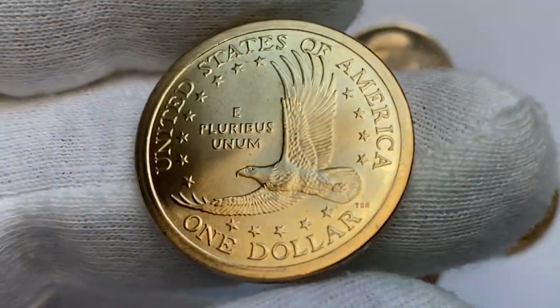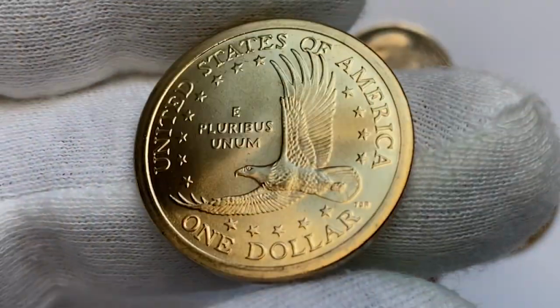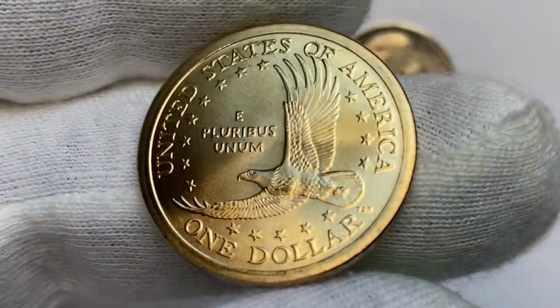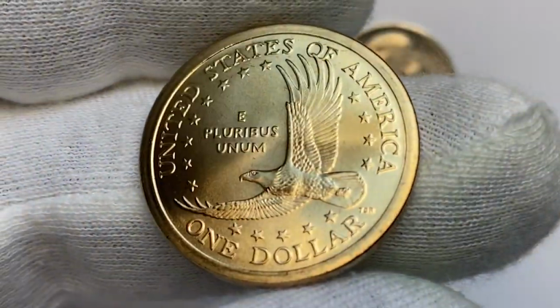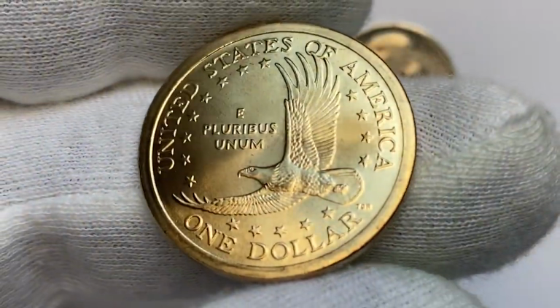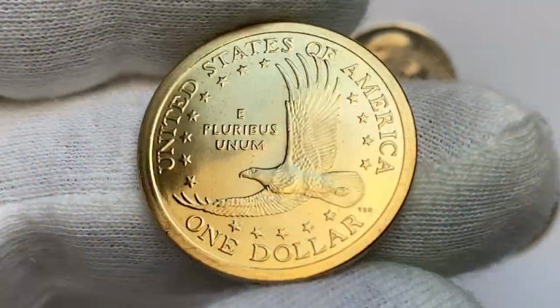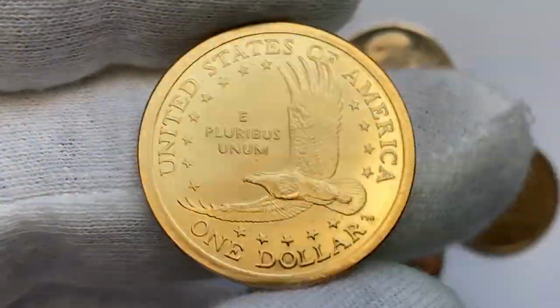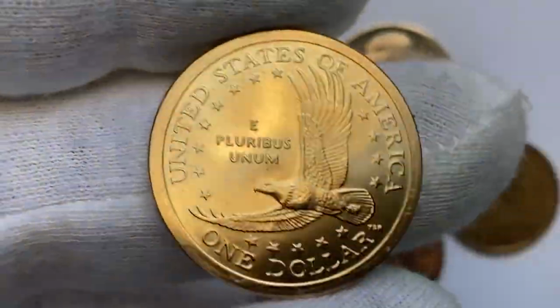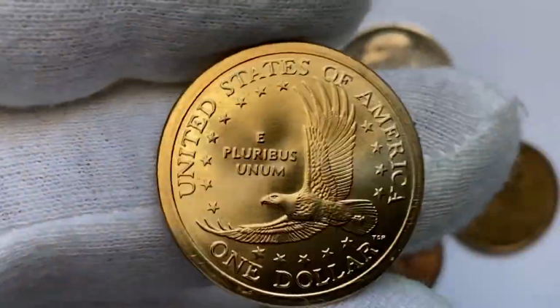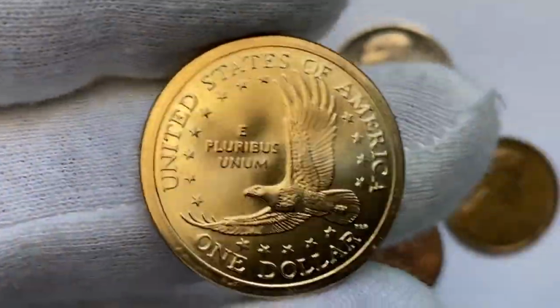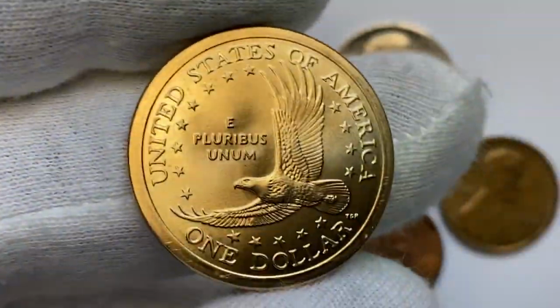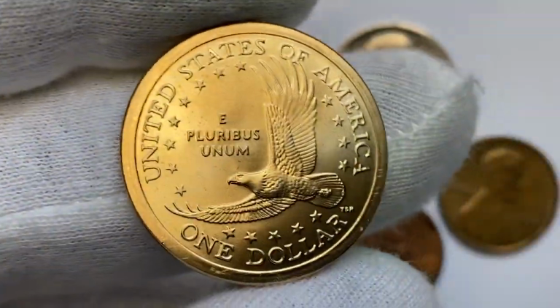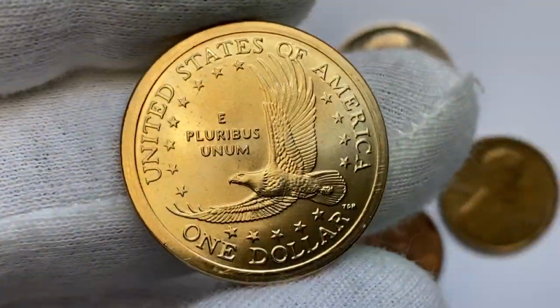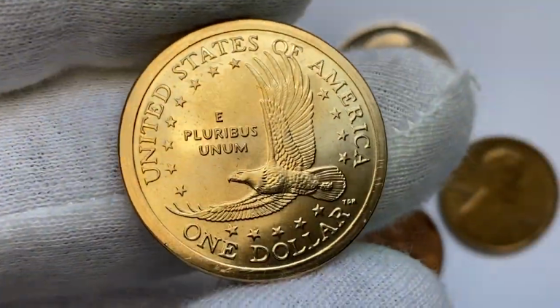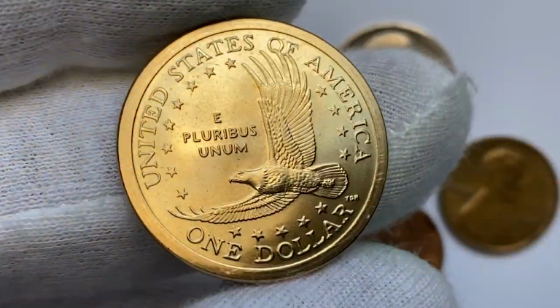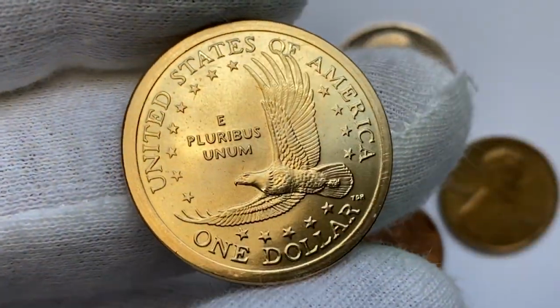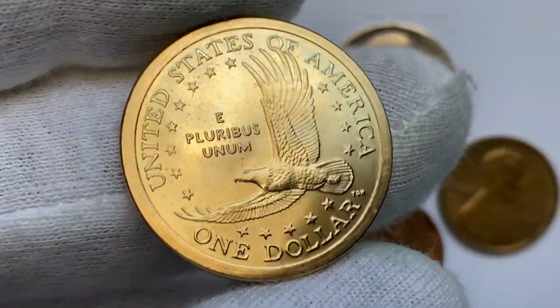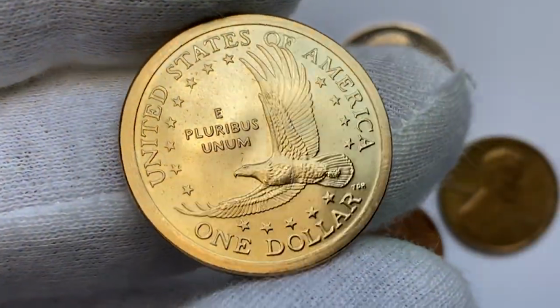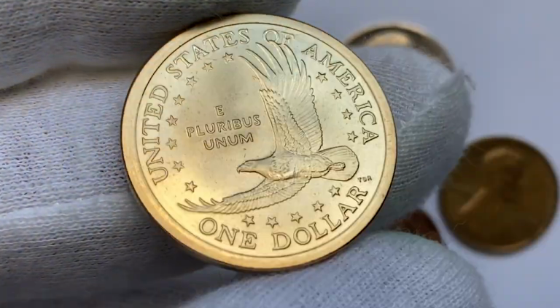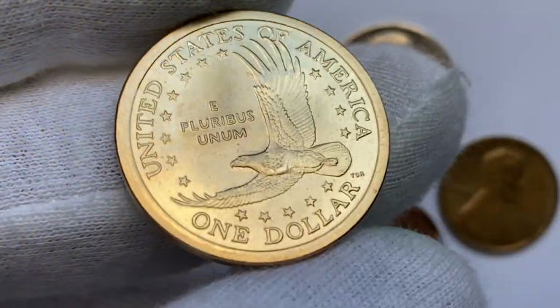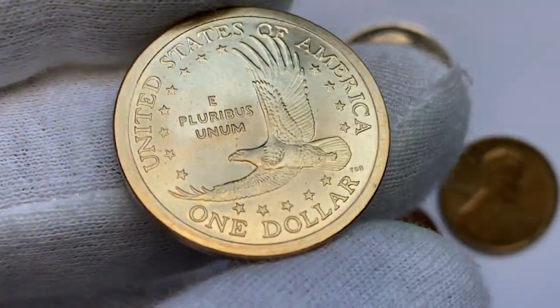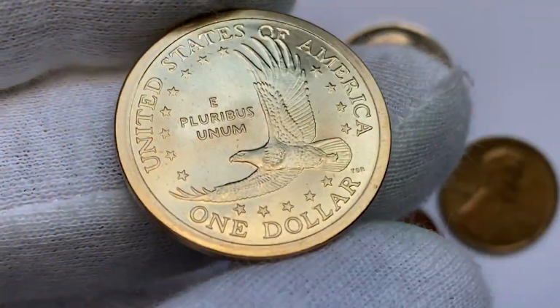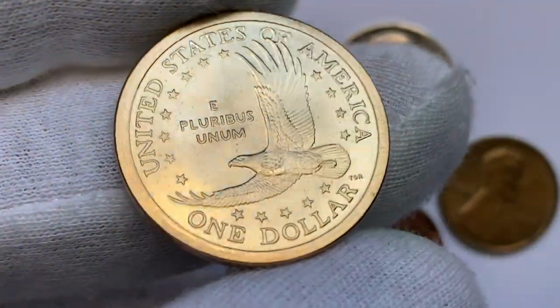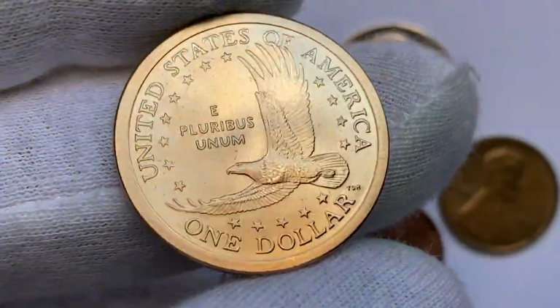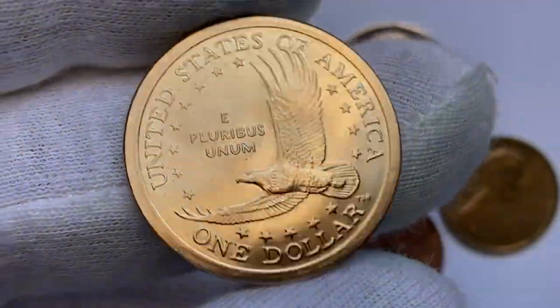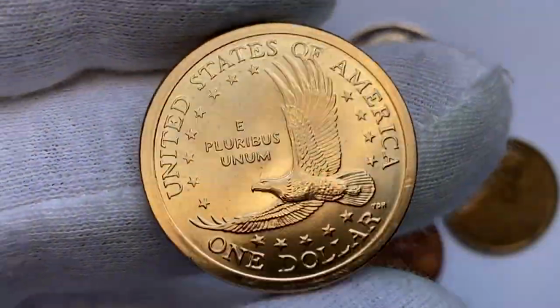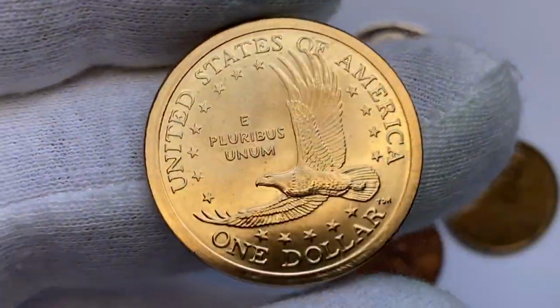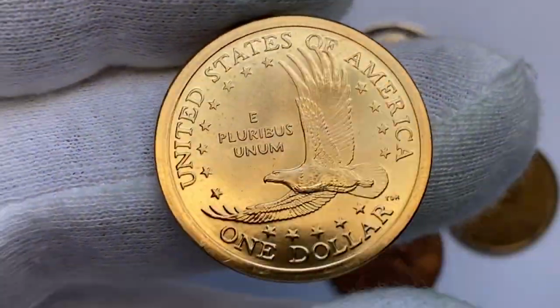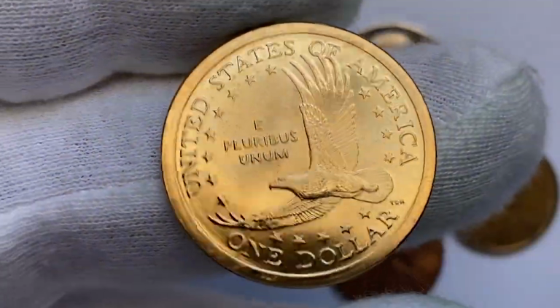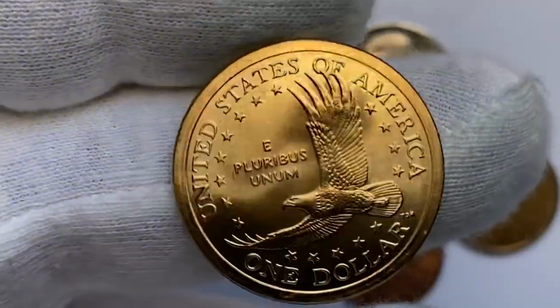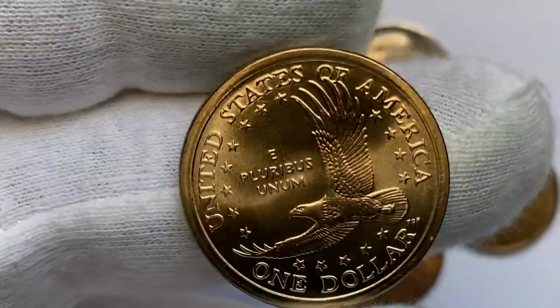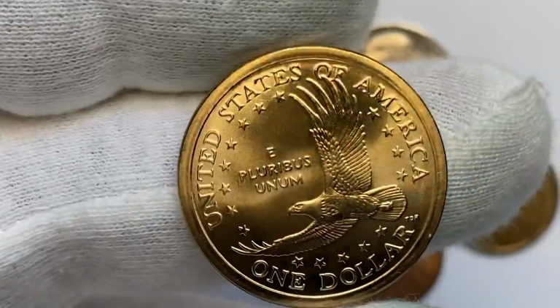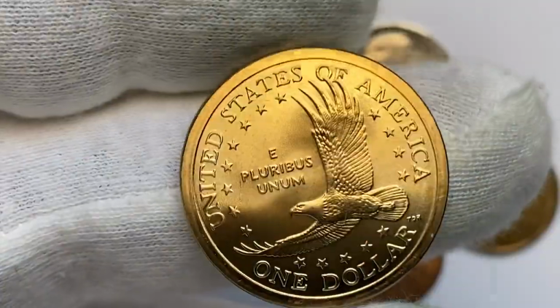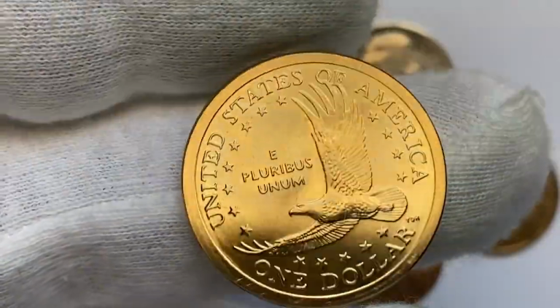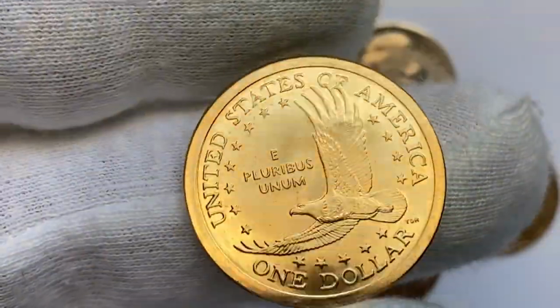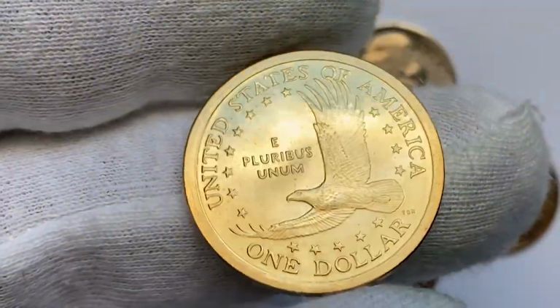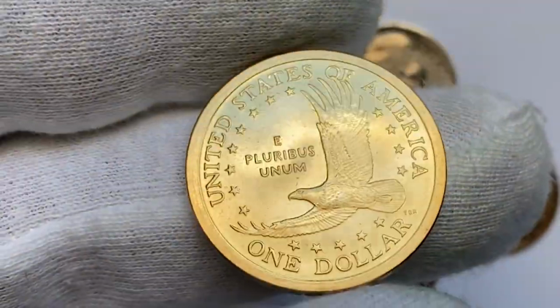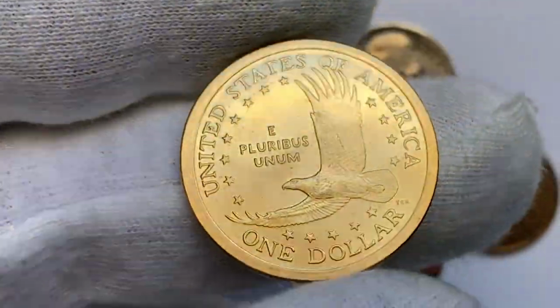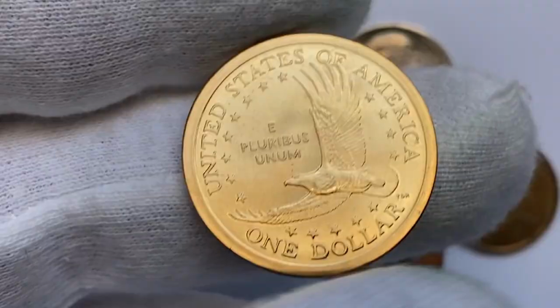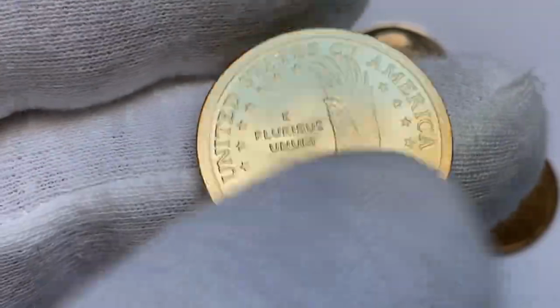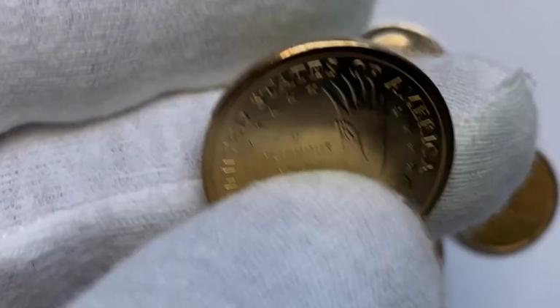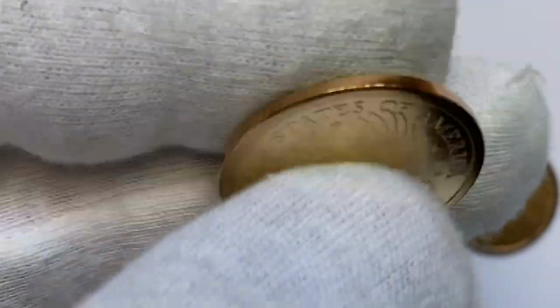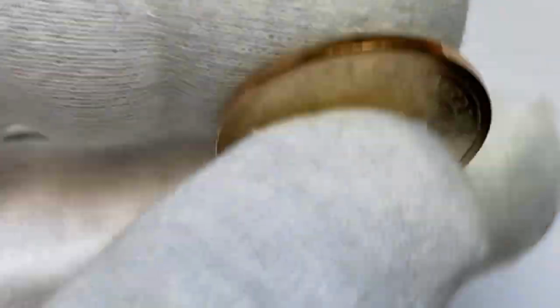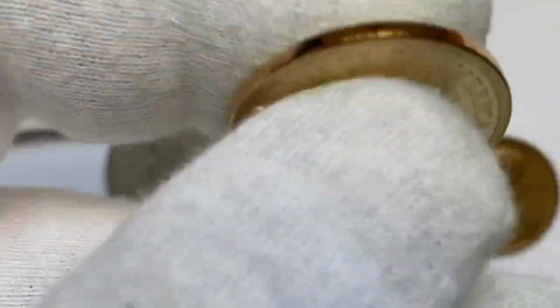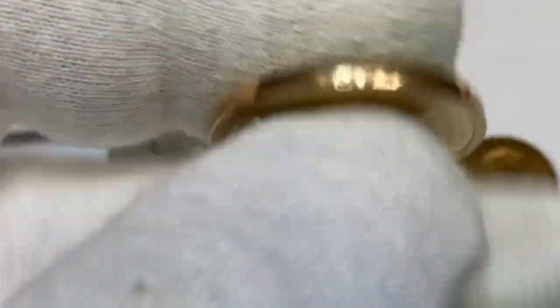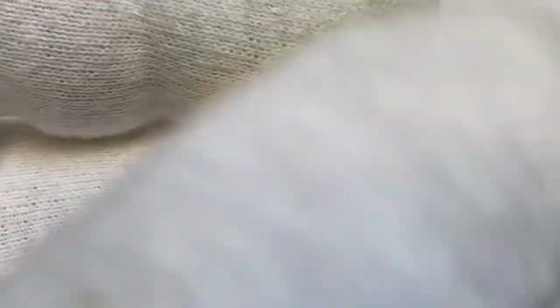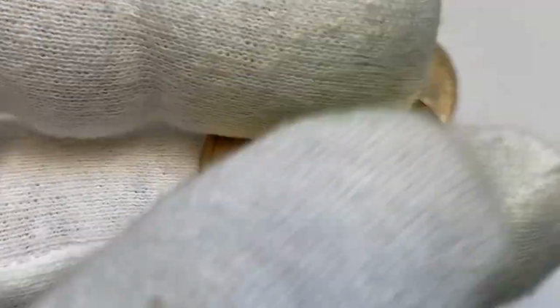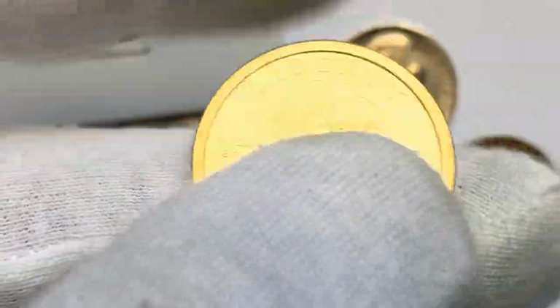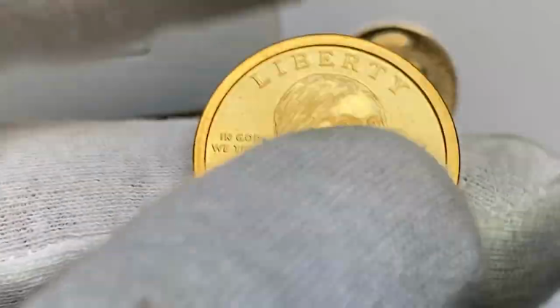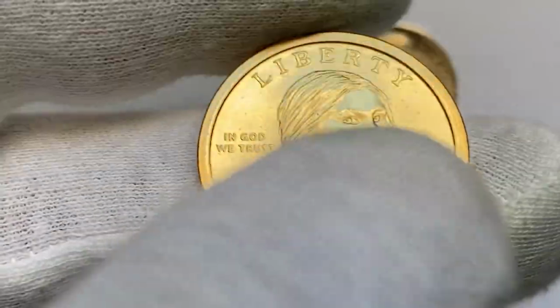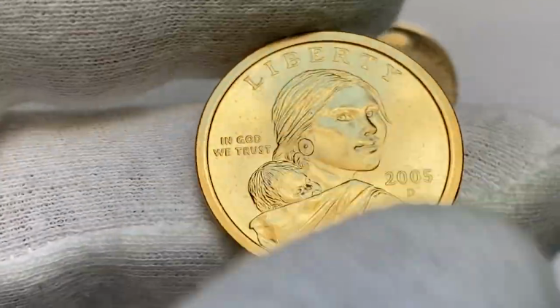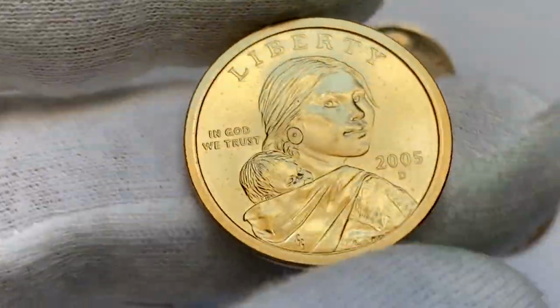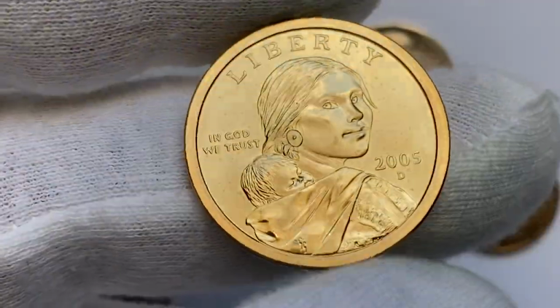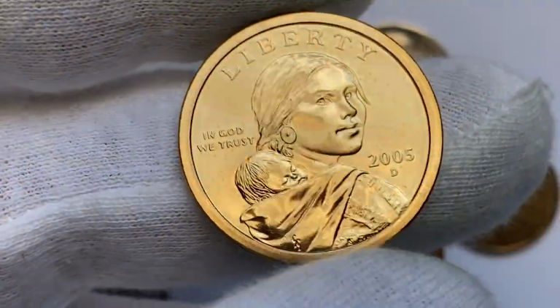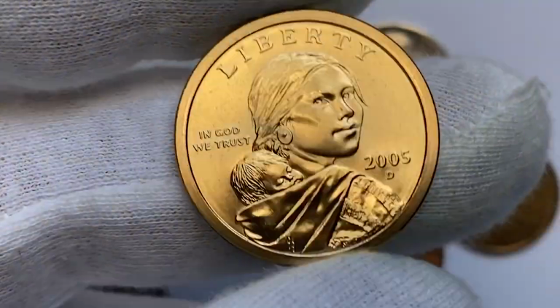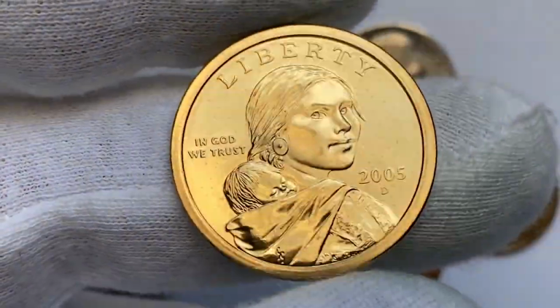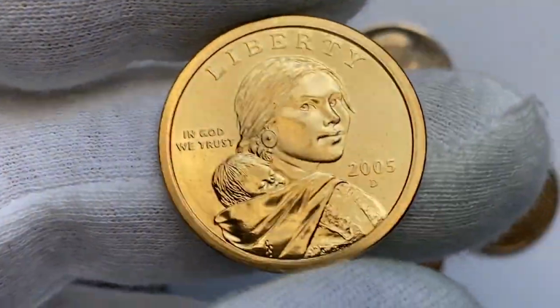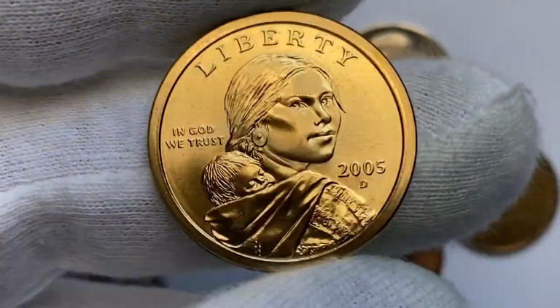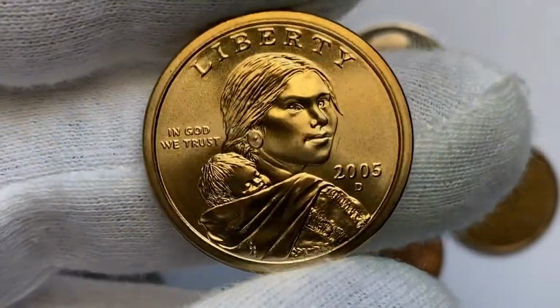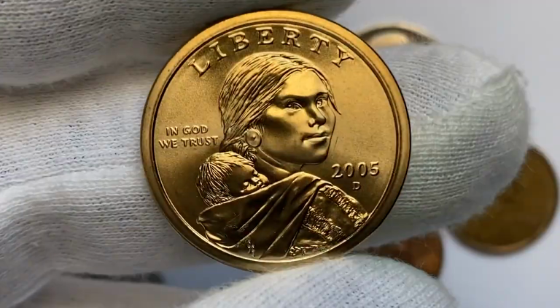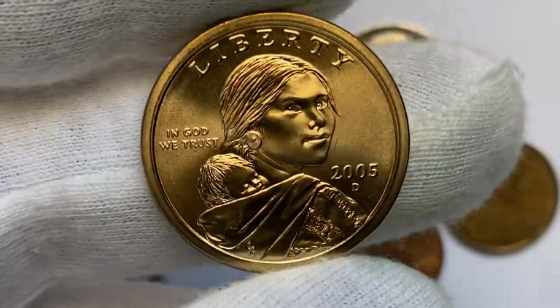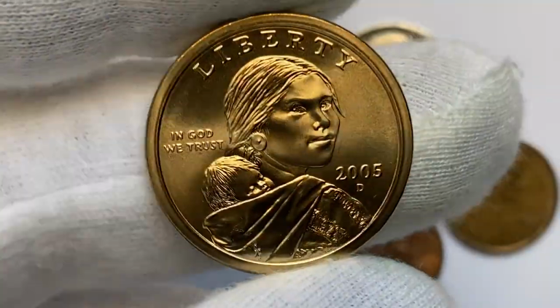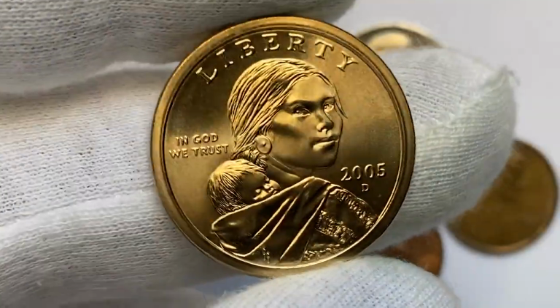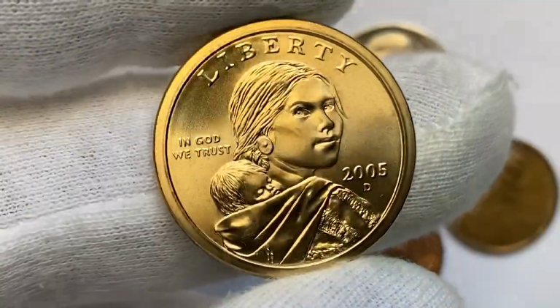However, on the open market, 2005 D dollars in pristine uncirculated condition sell for as much as $800.